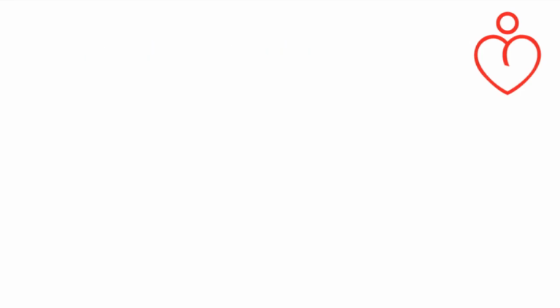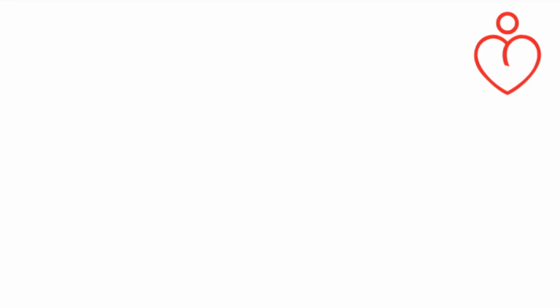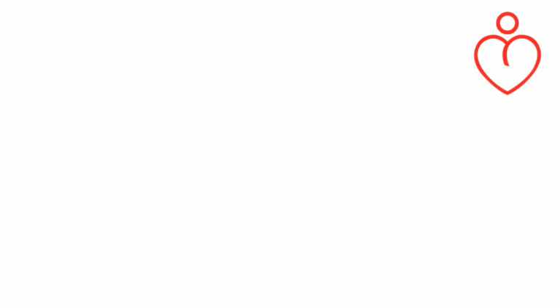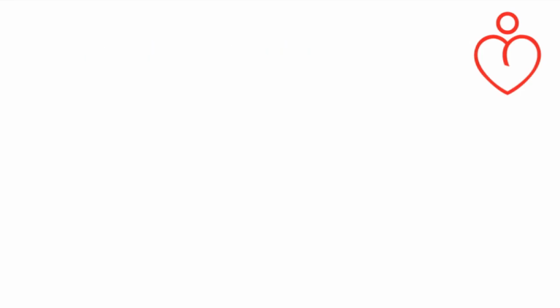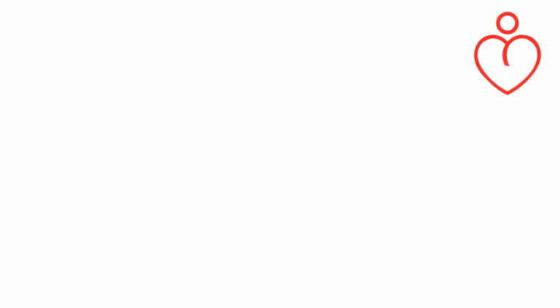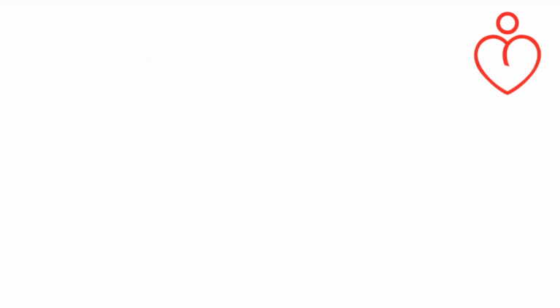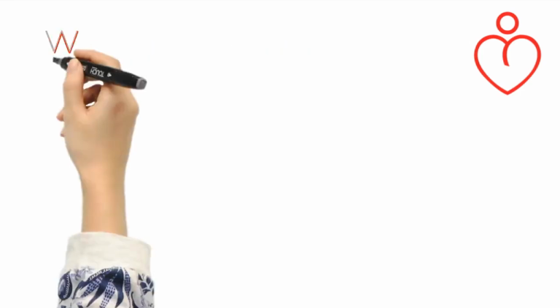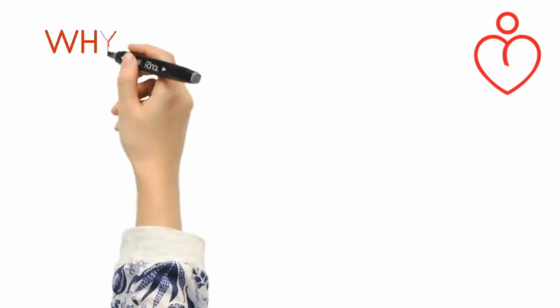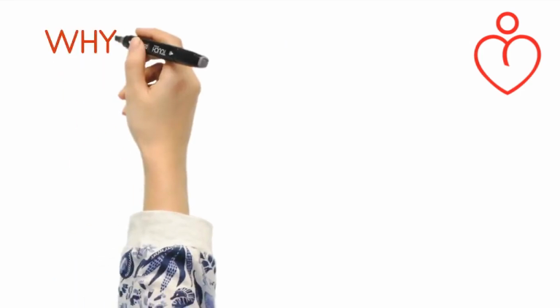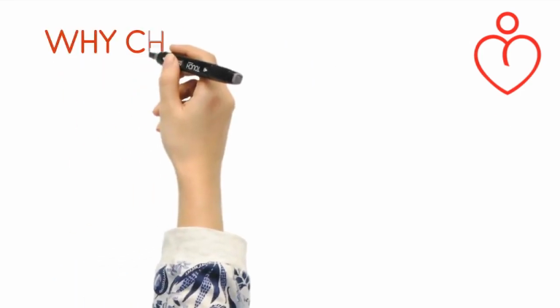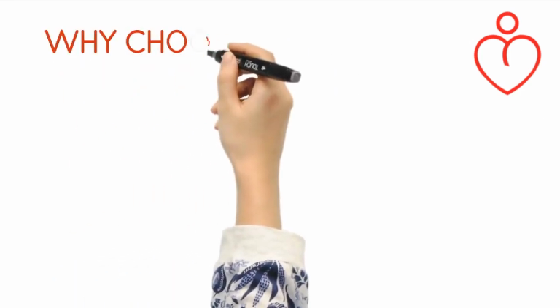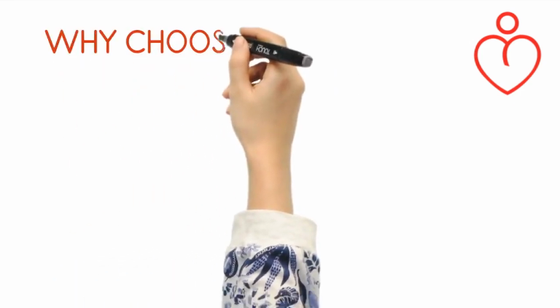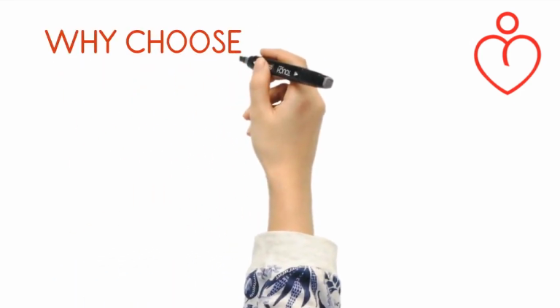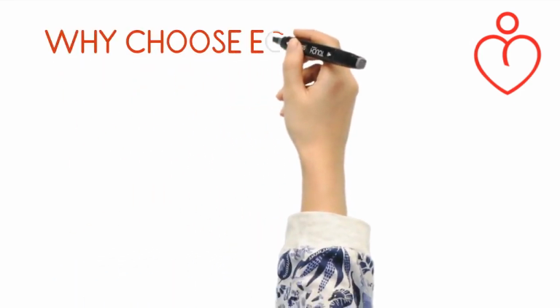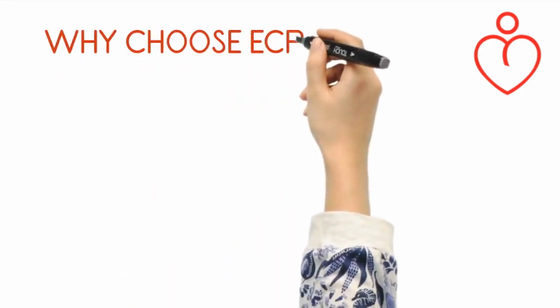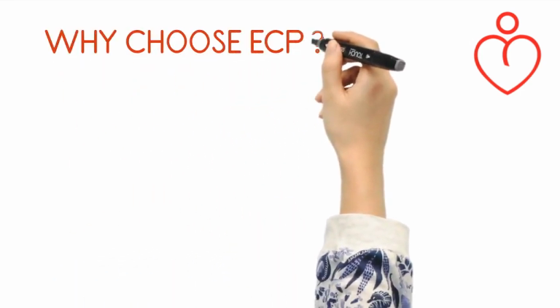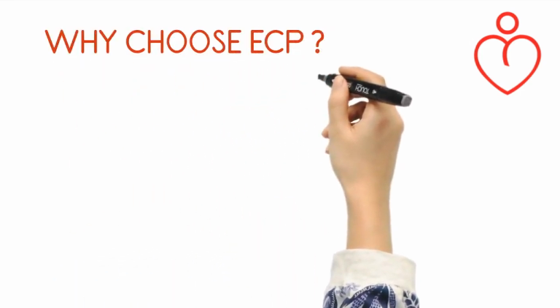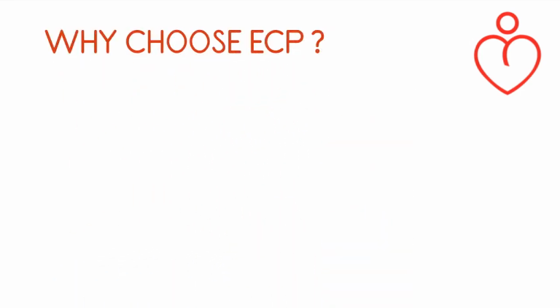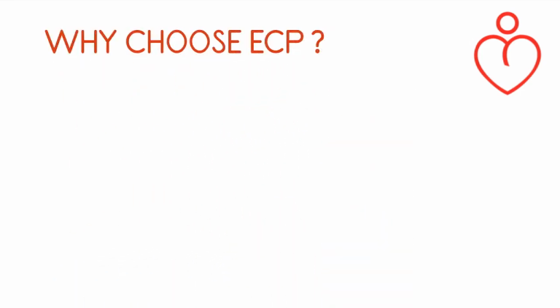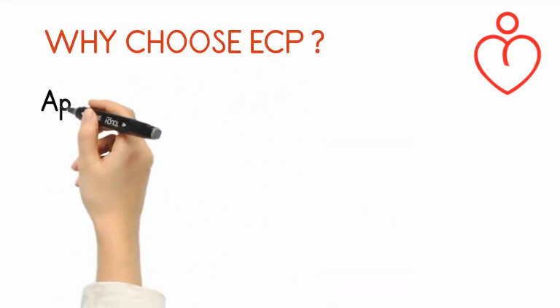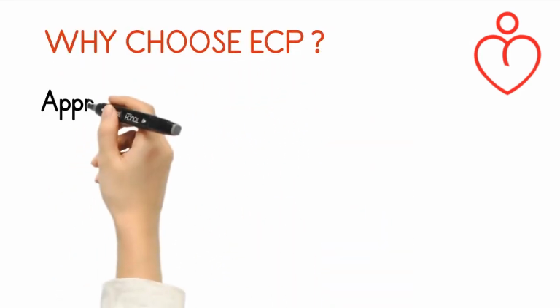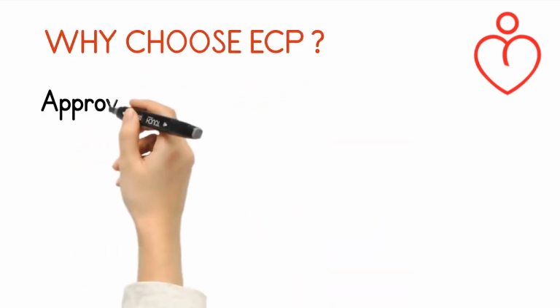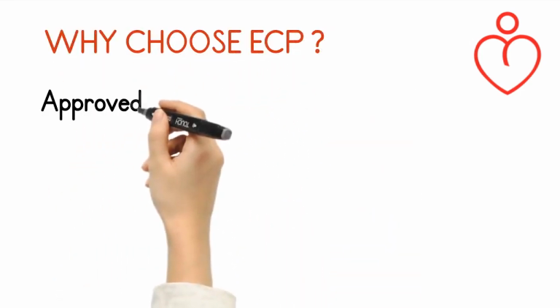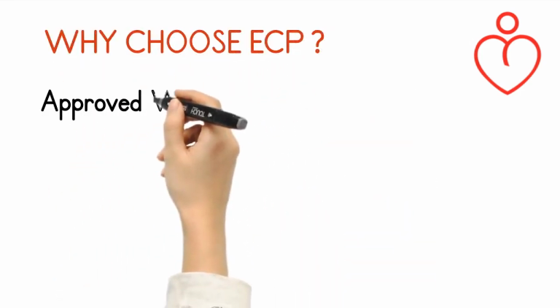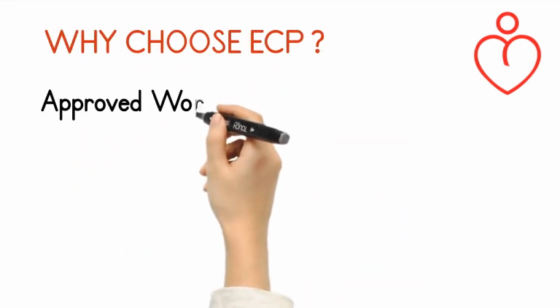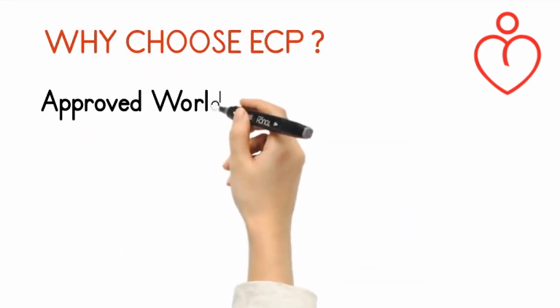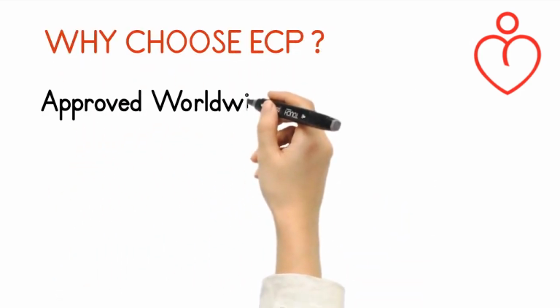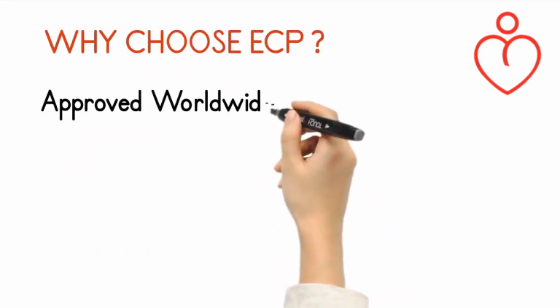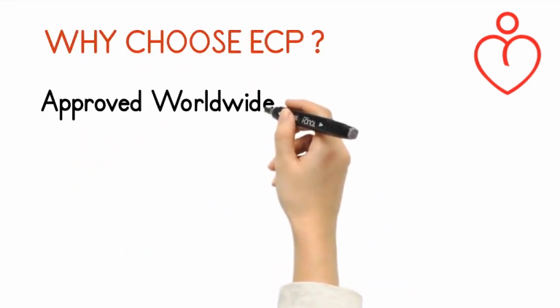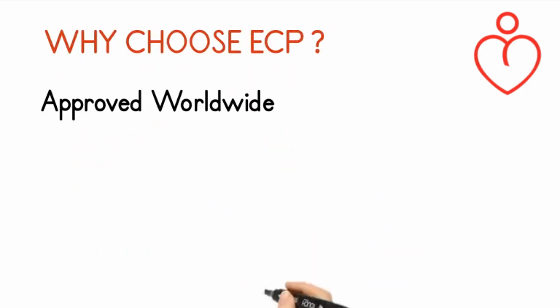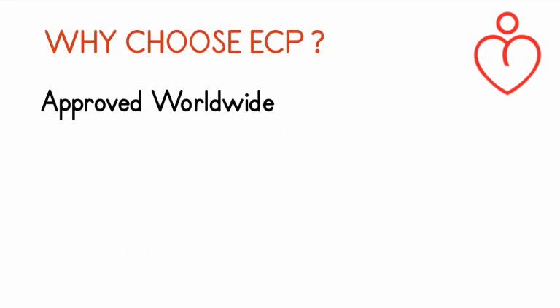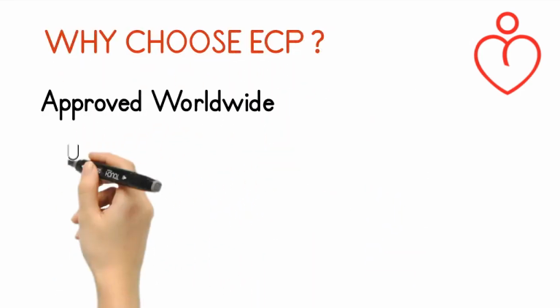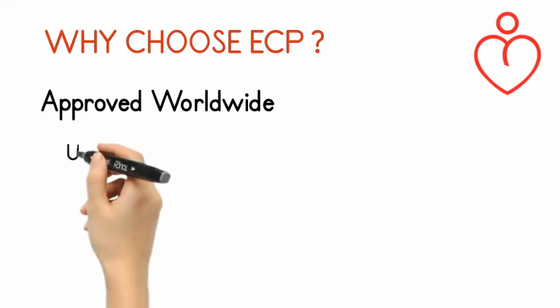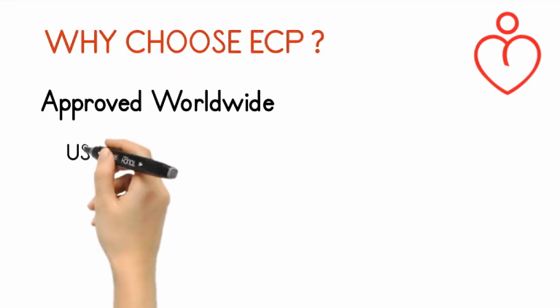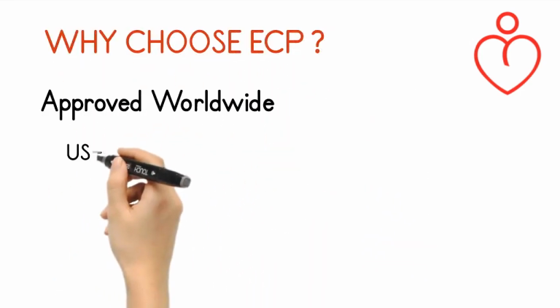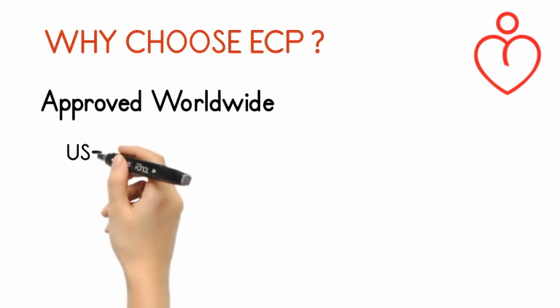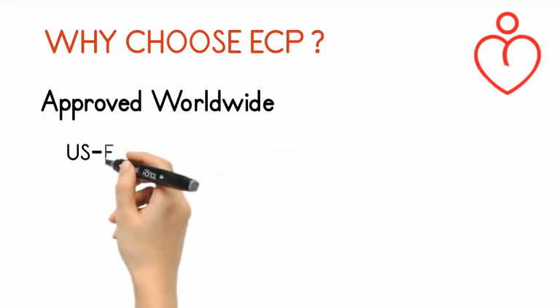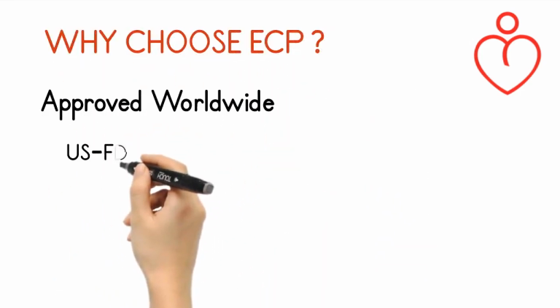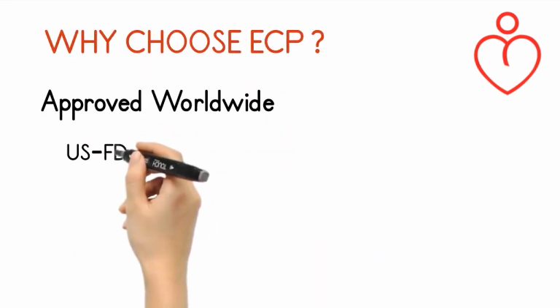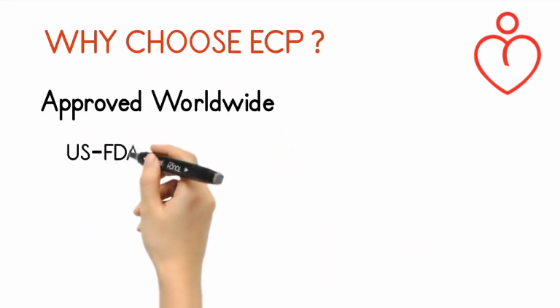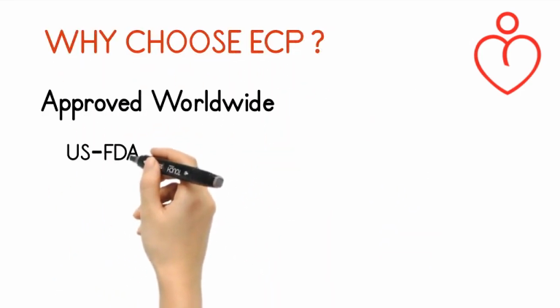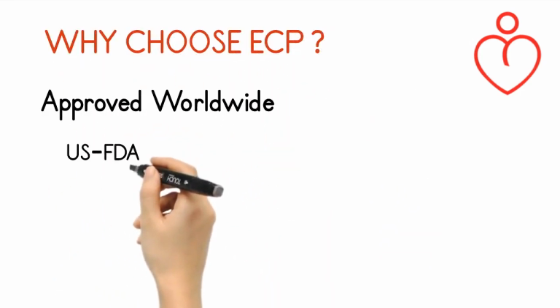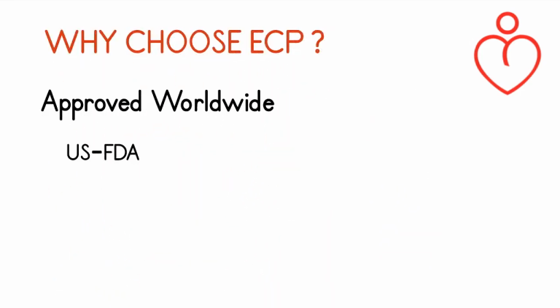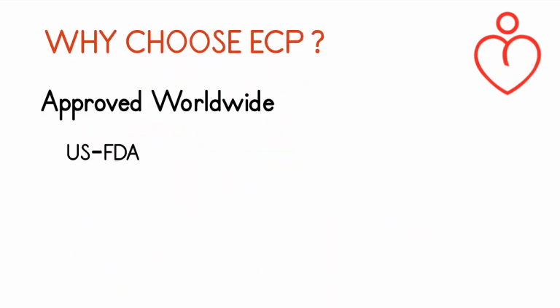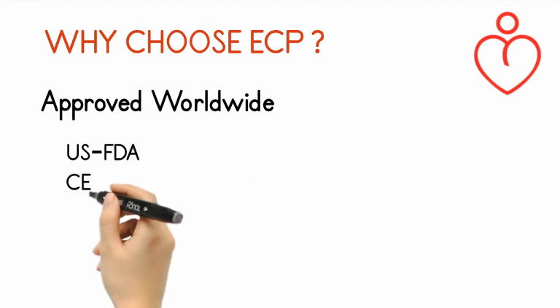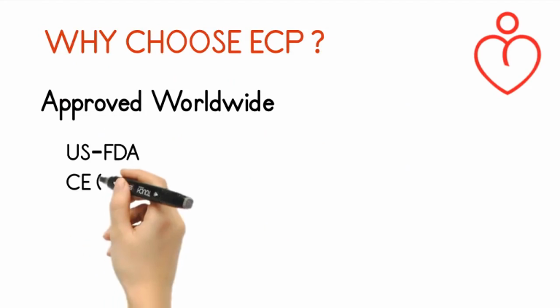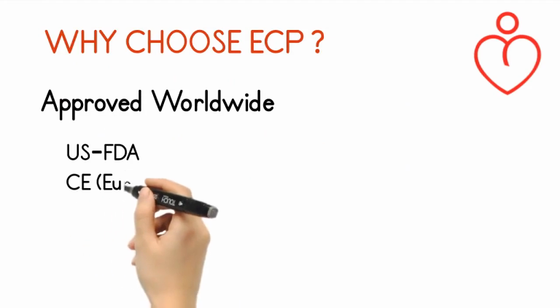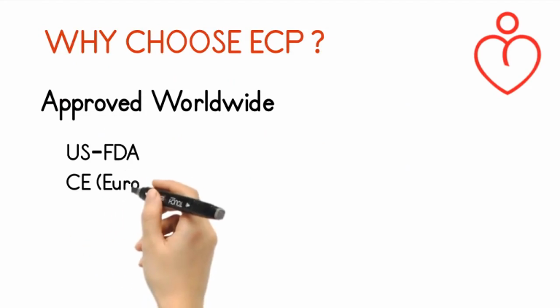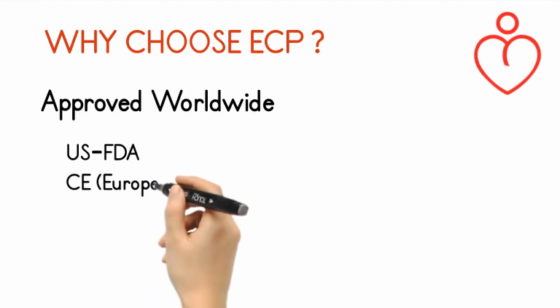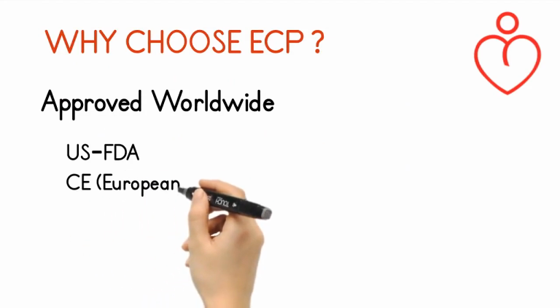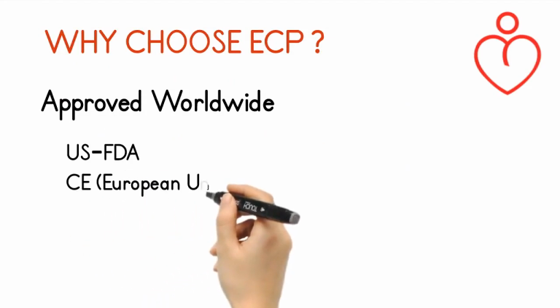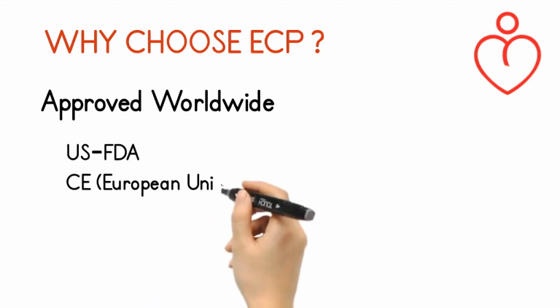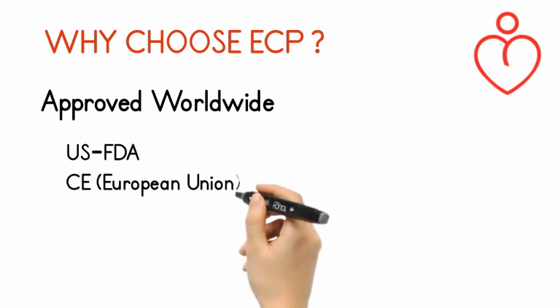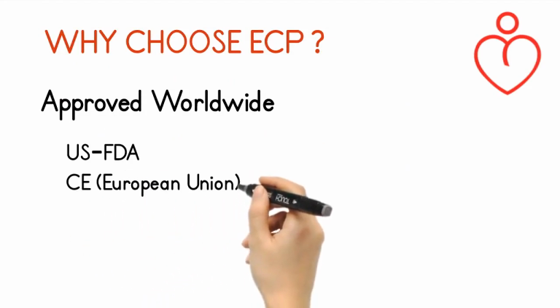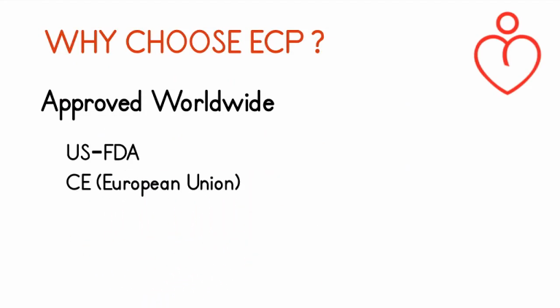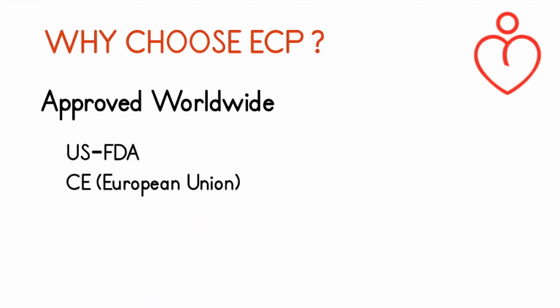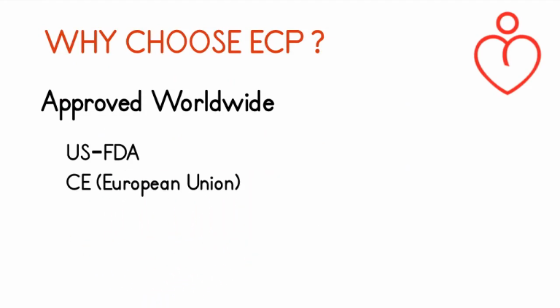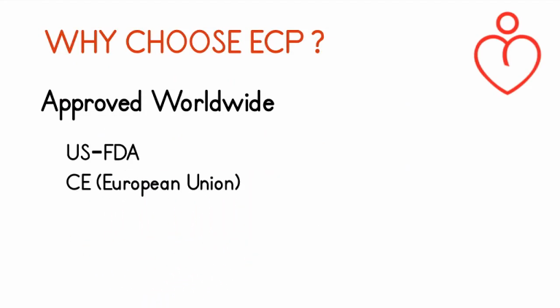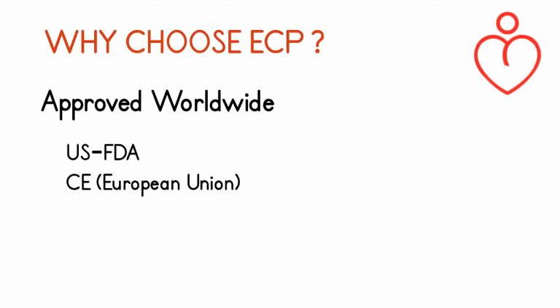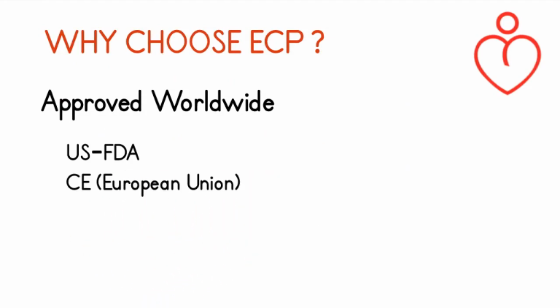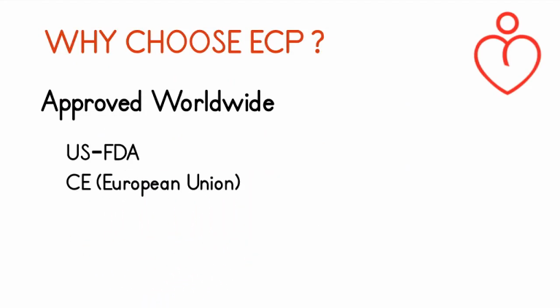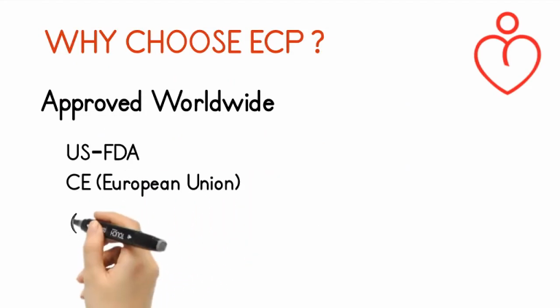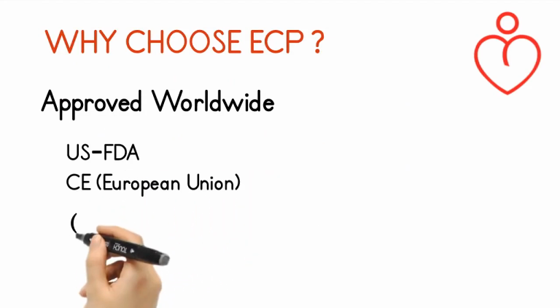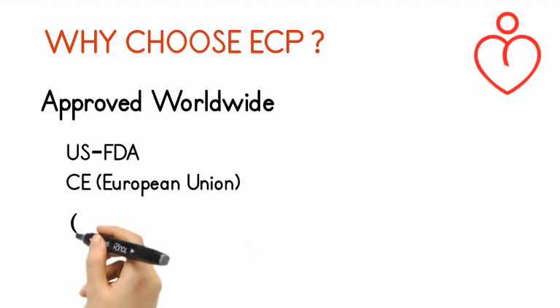Why choose ECP? It is approved by the US FDA, CE Europe, MDA UK, and Chinese health authorities.